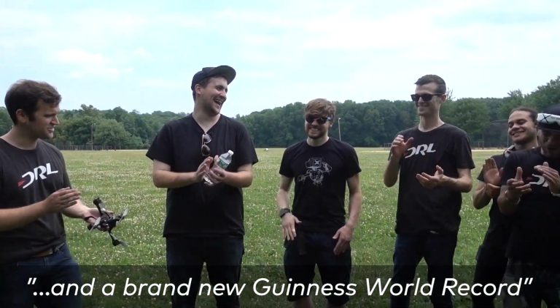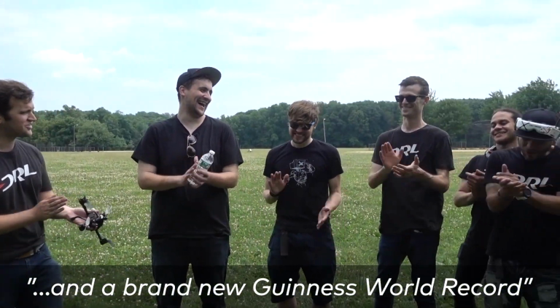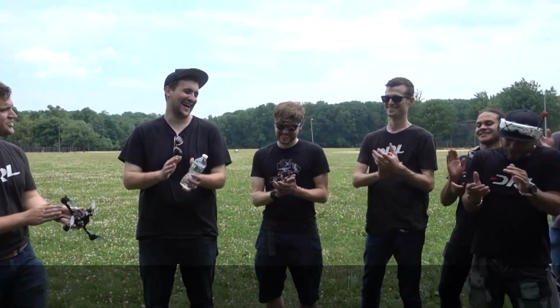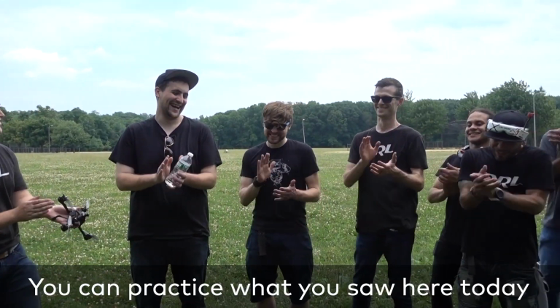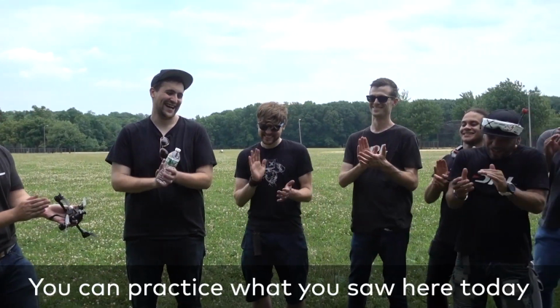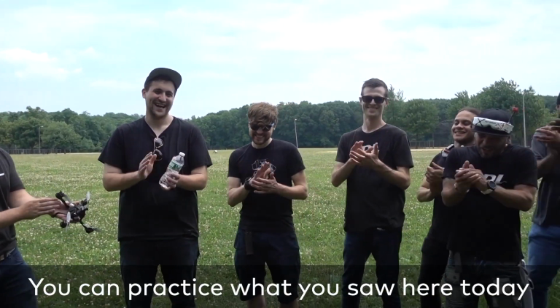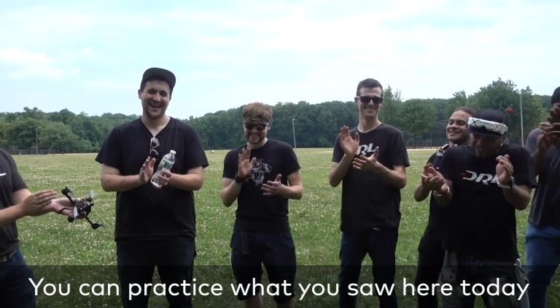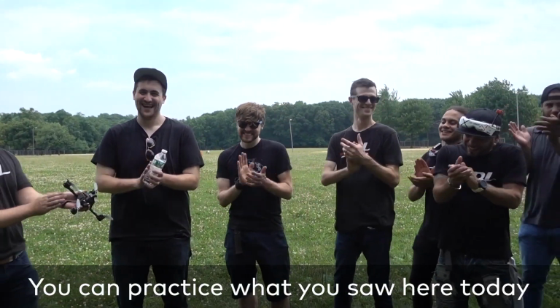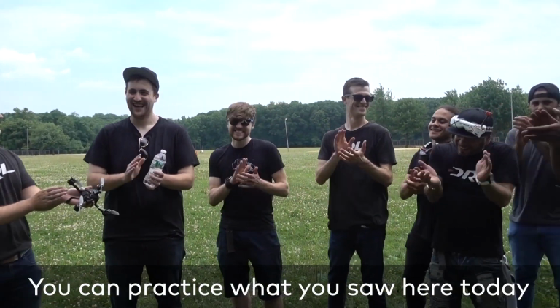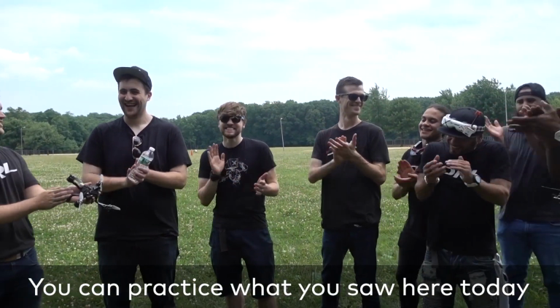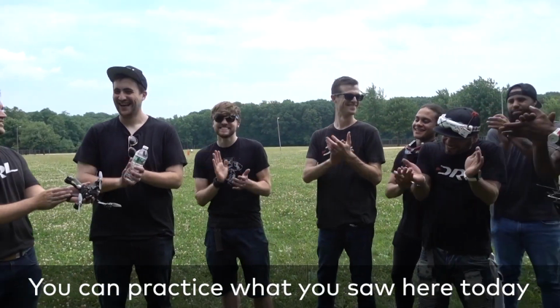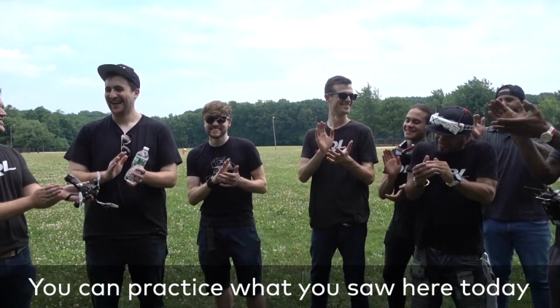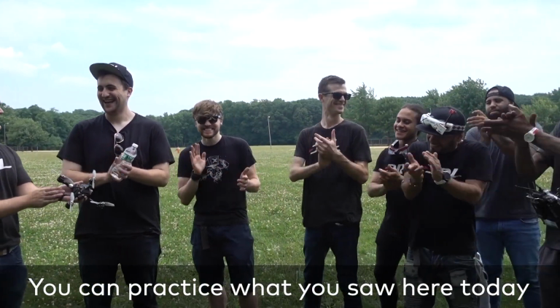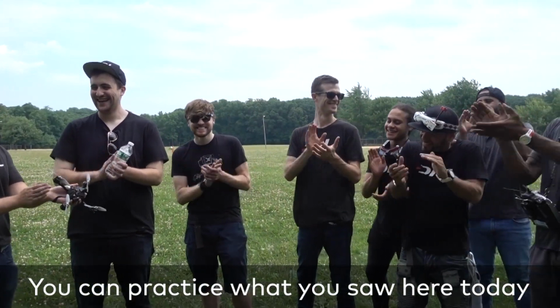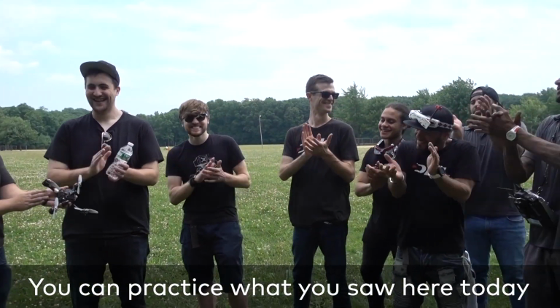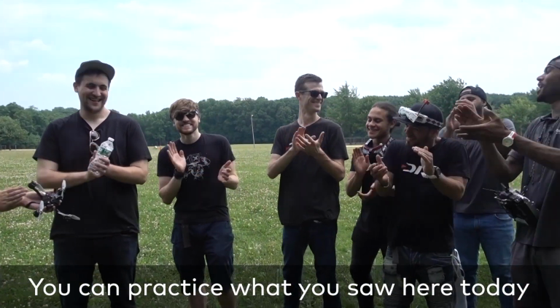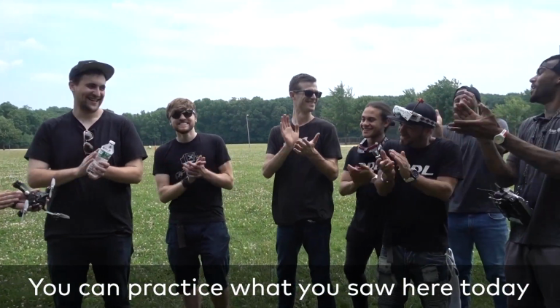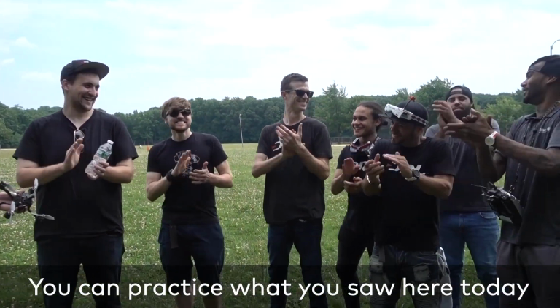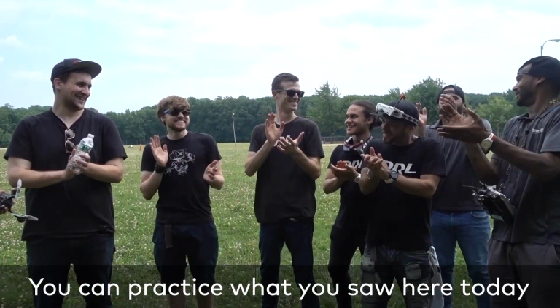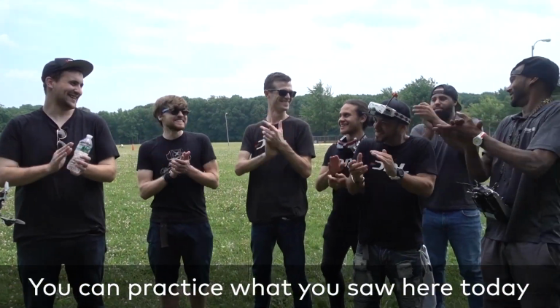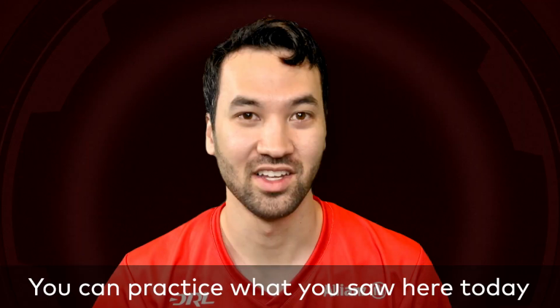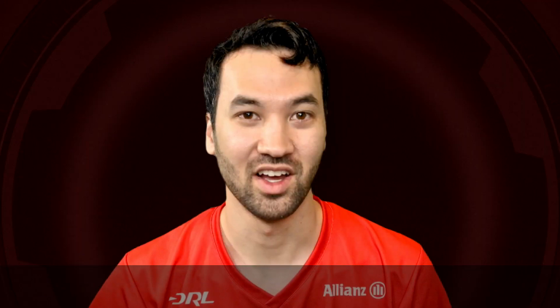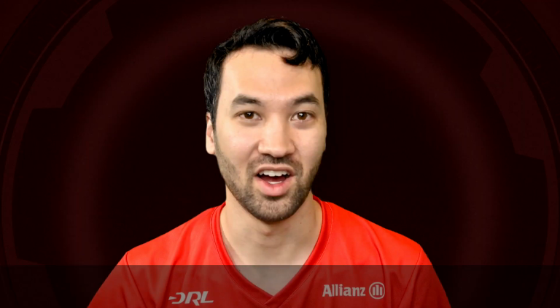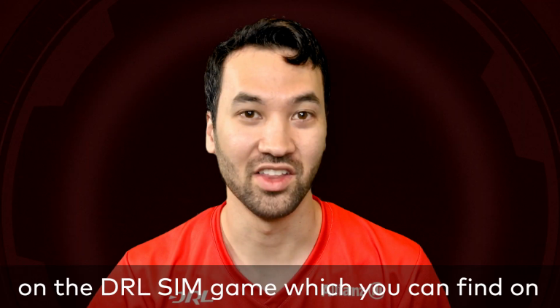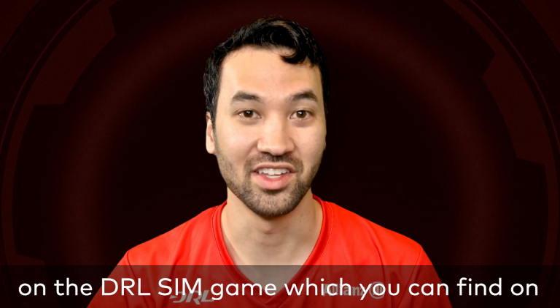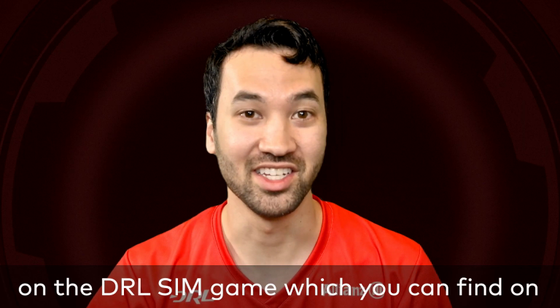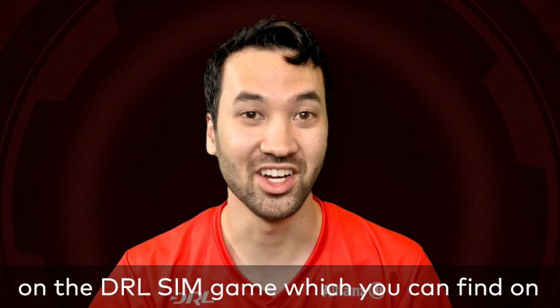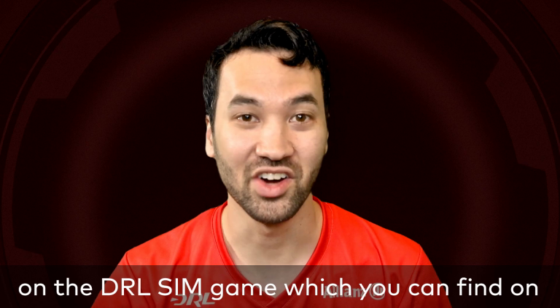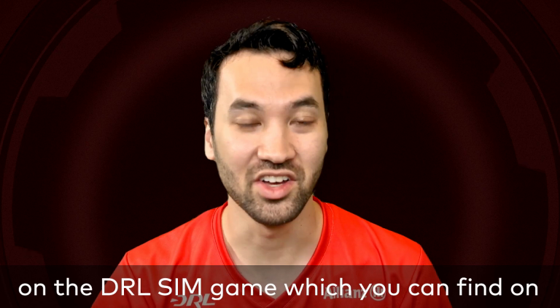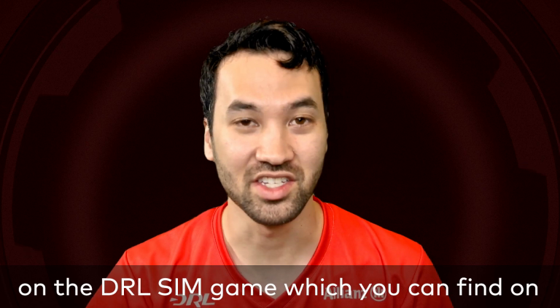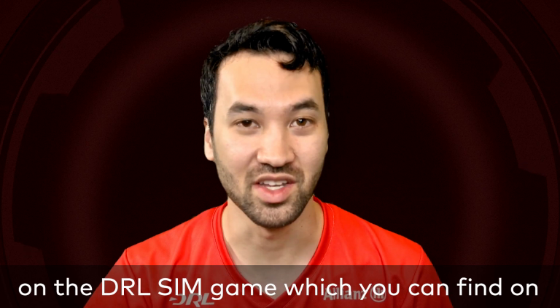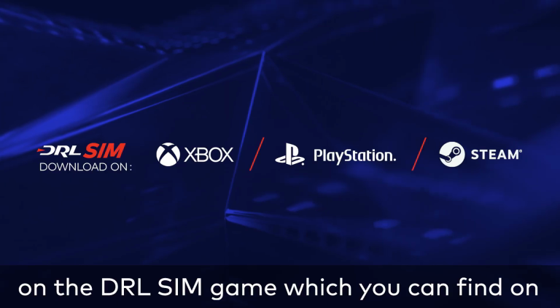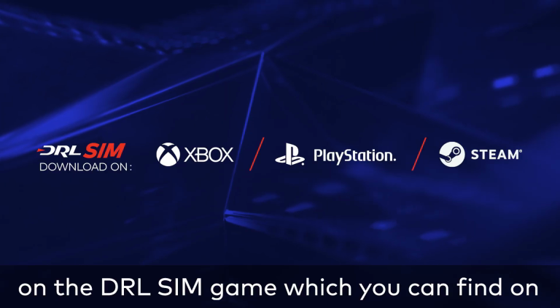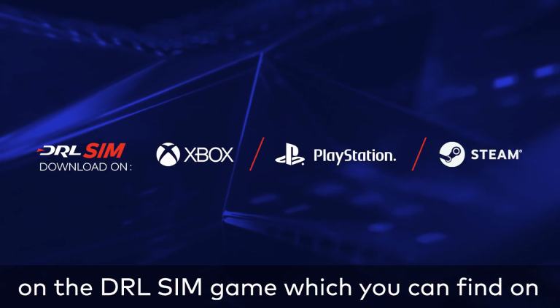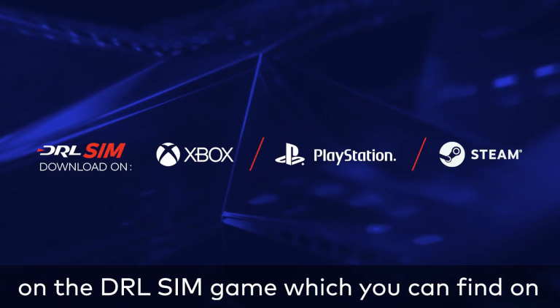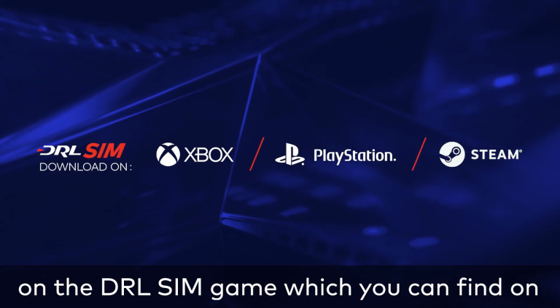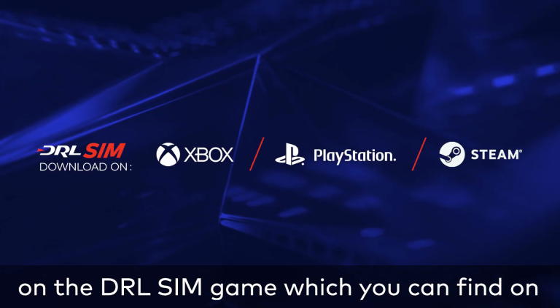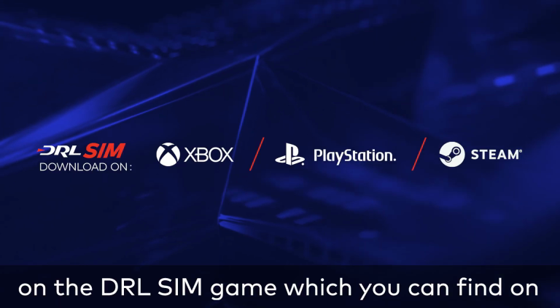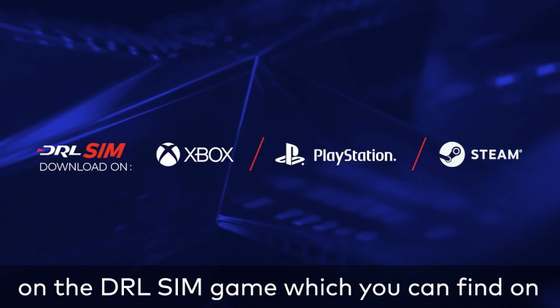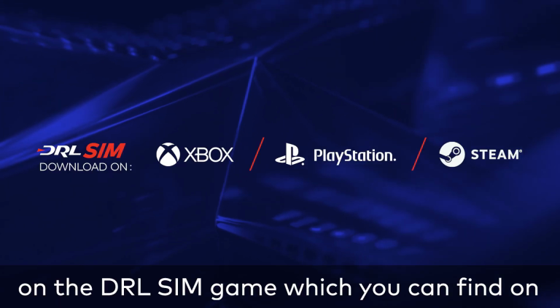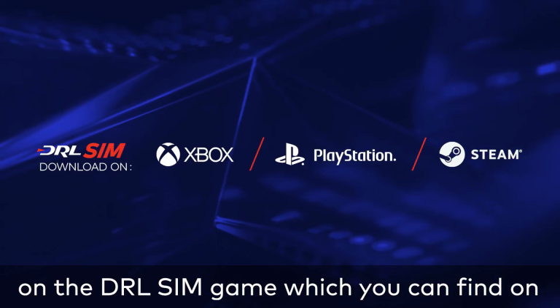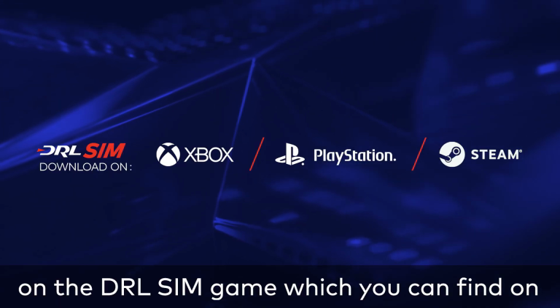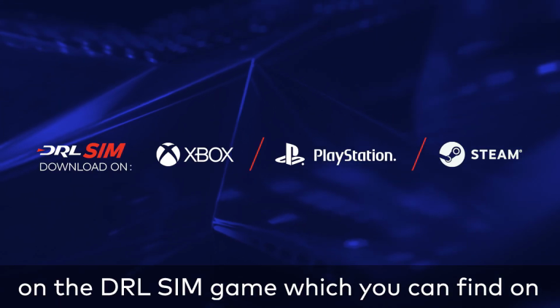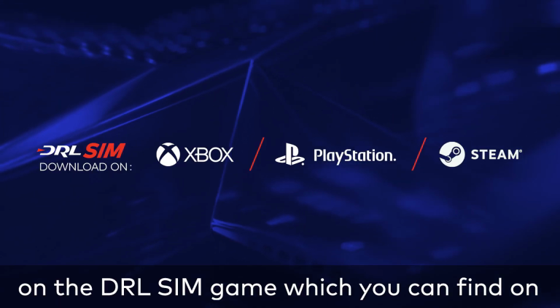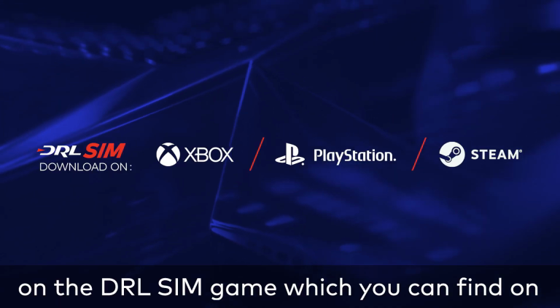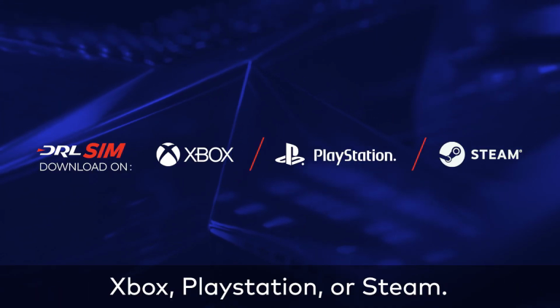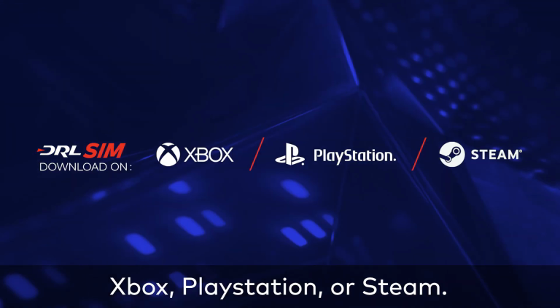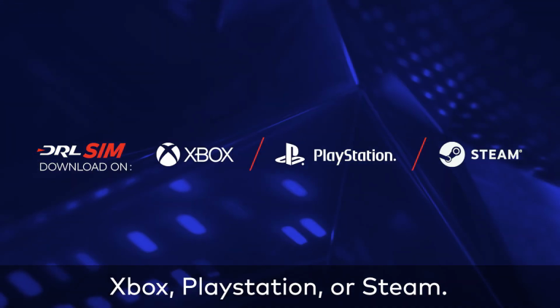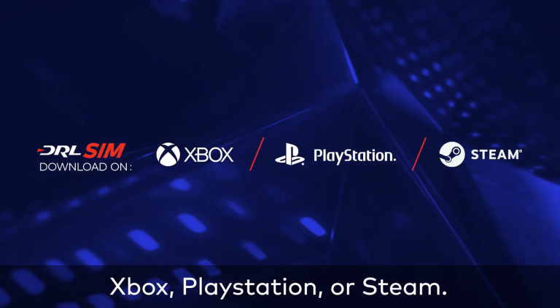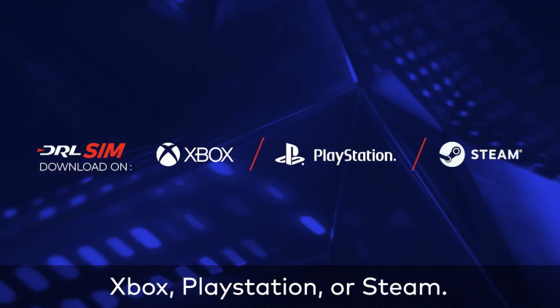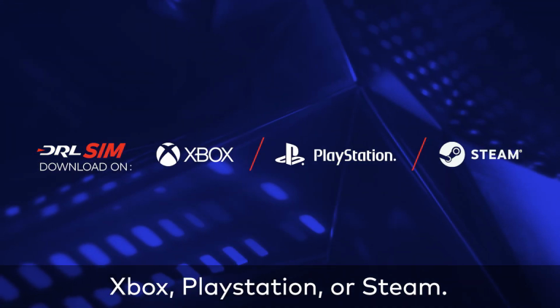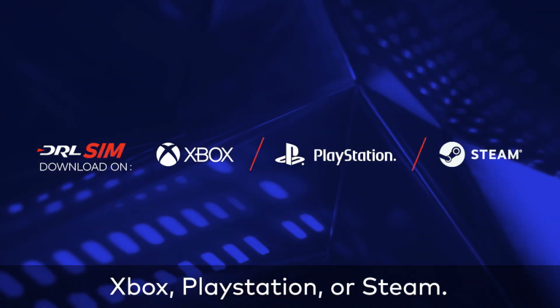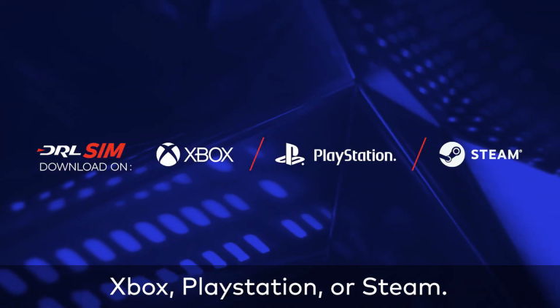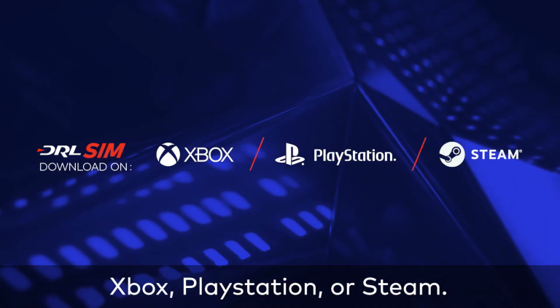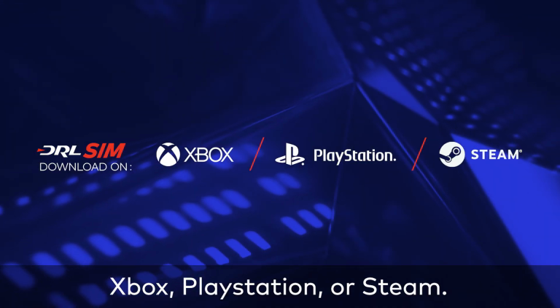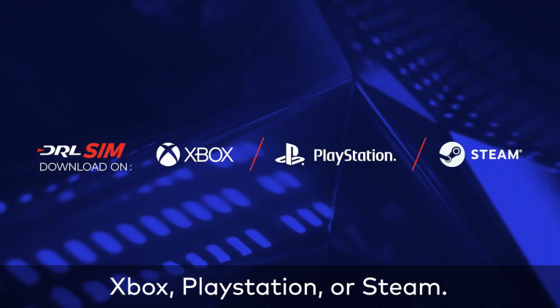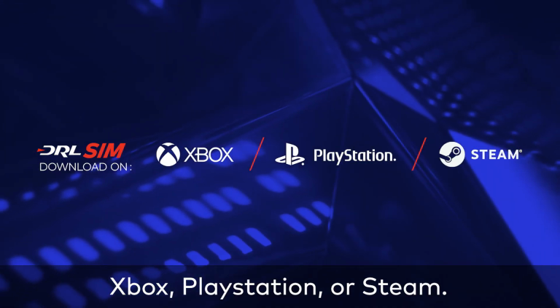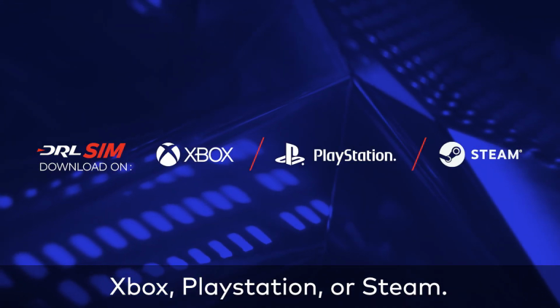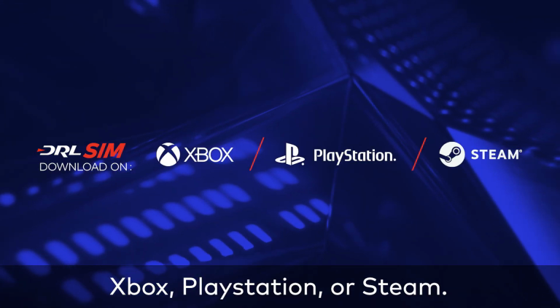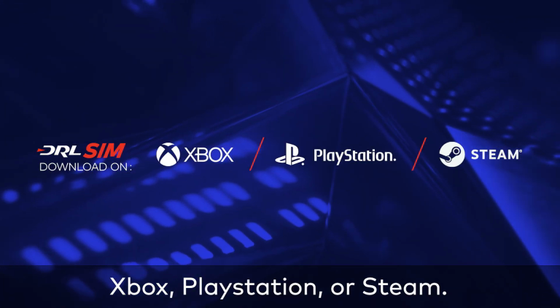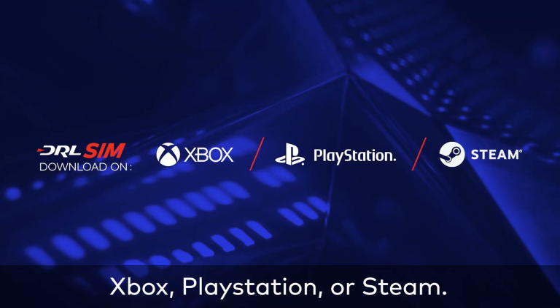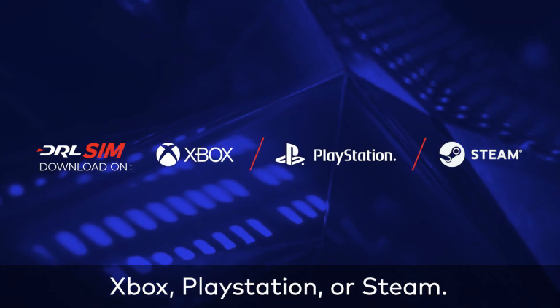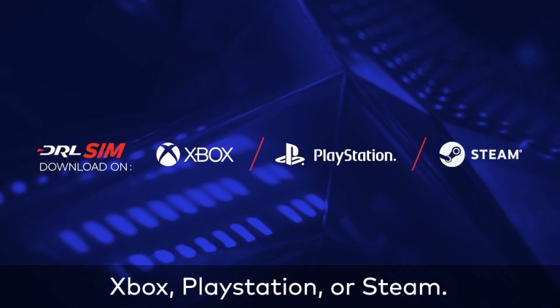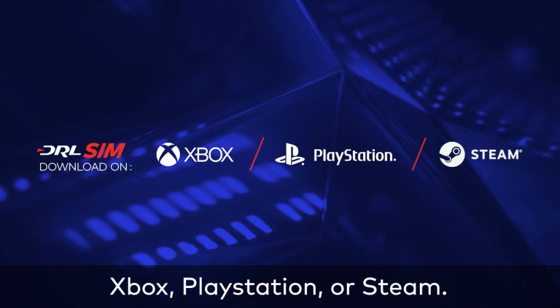You can practice what you saw here today on the DRL Sim game, which you can find on Xbox, PlayStation, or Steam.